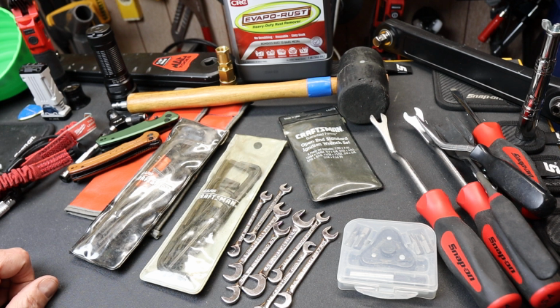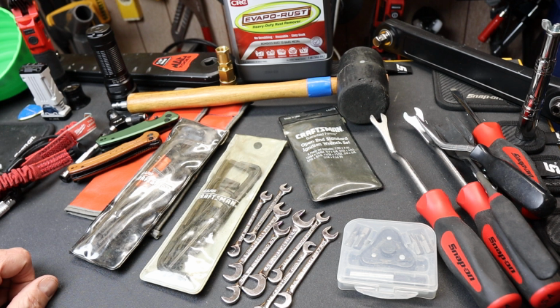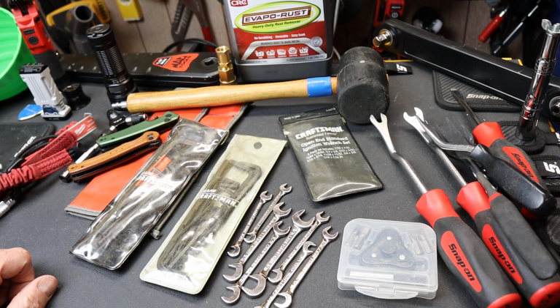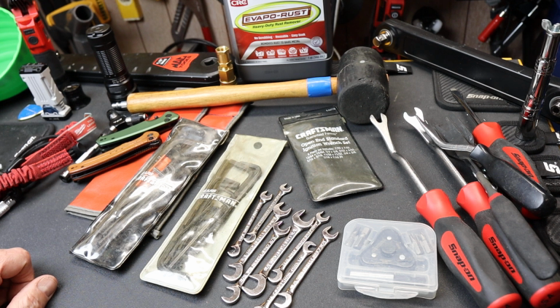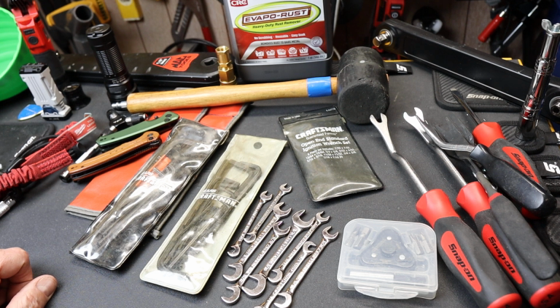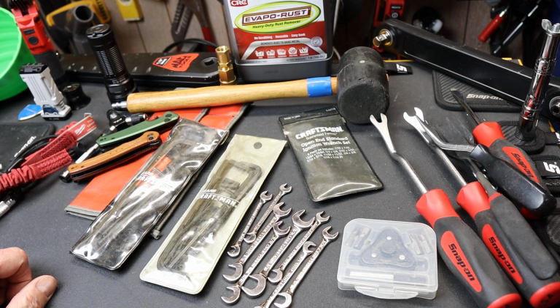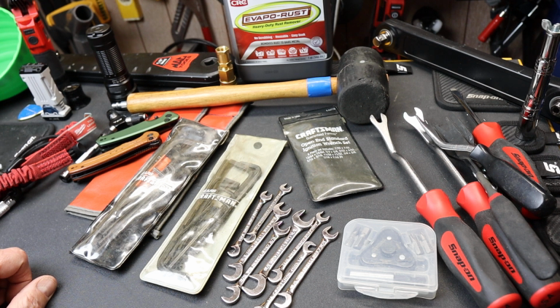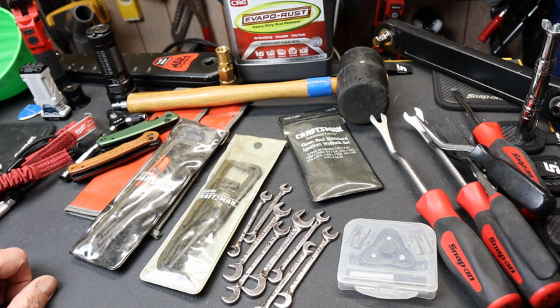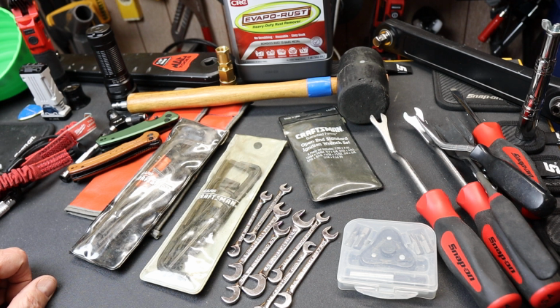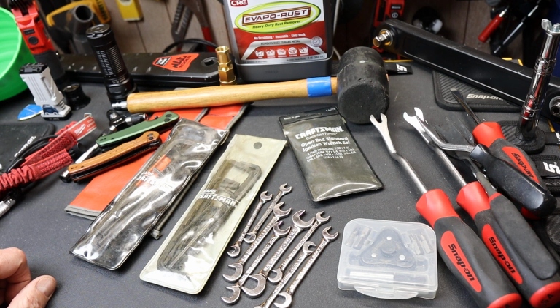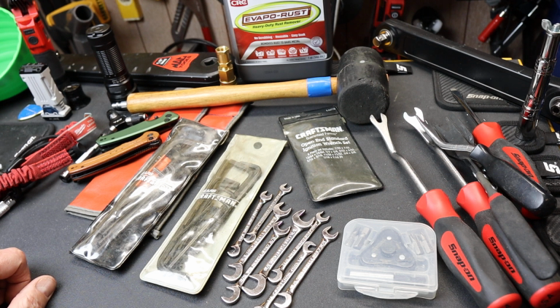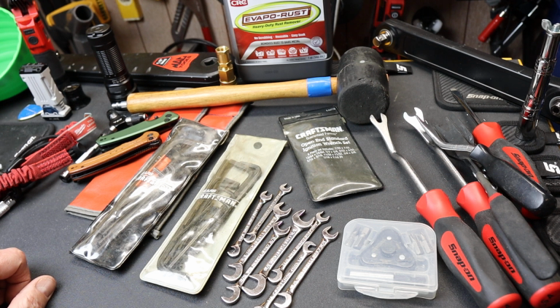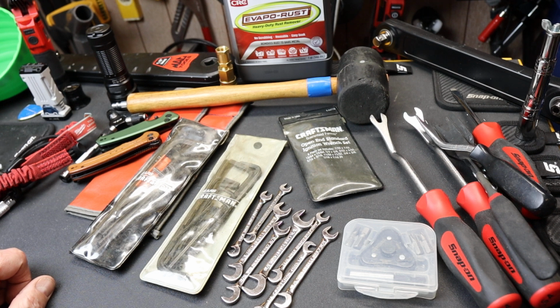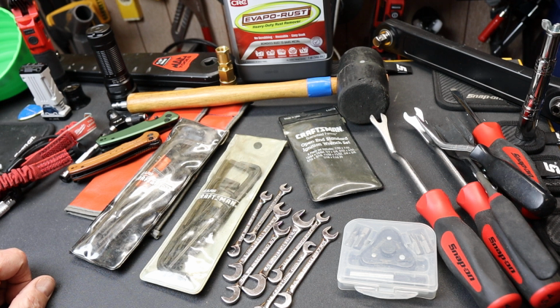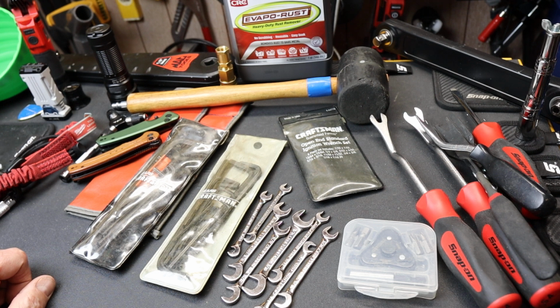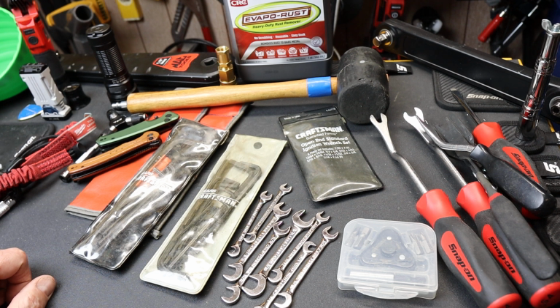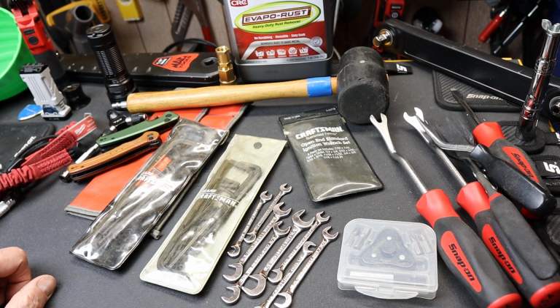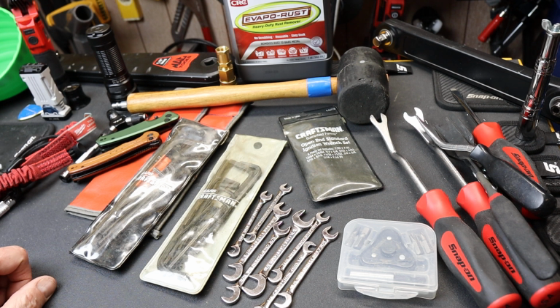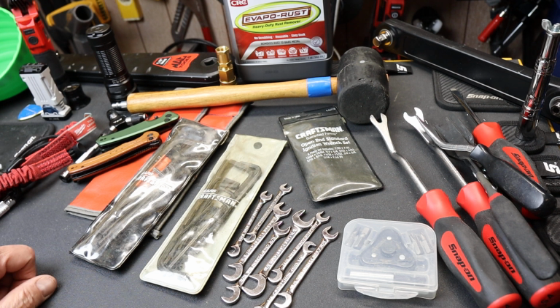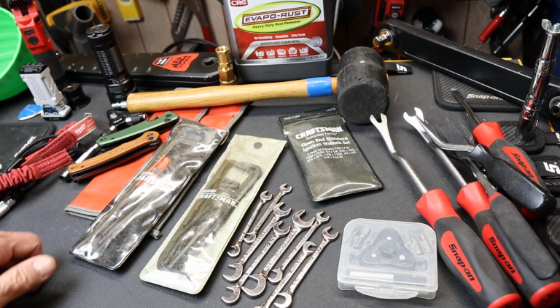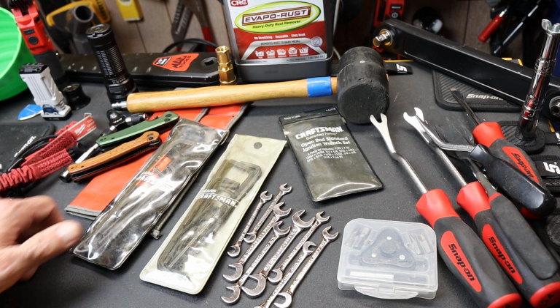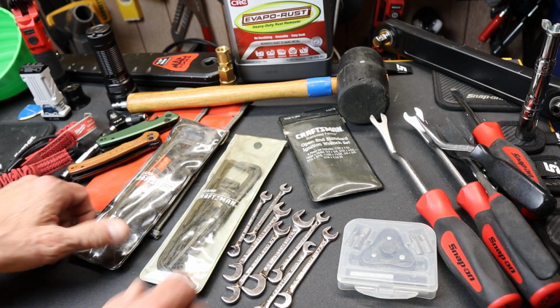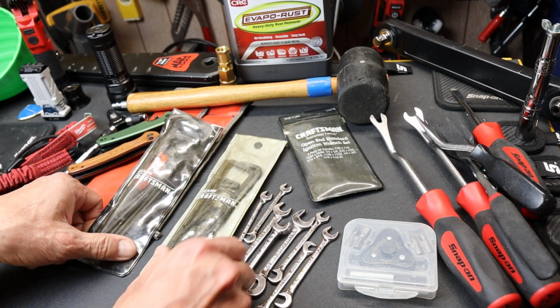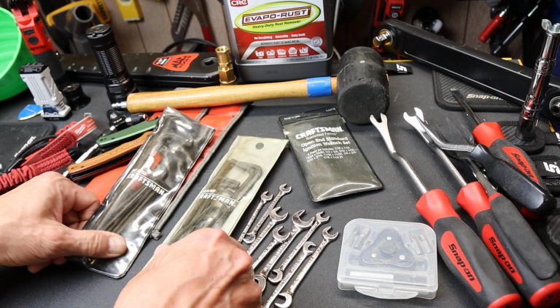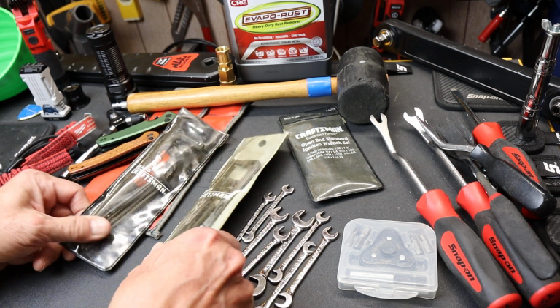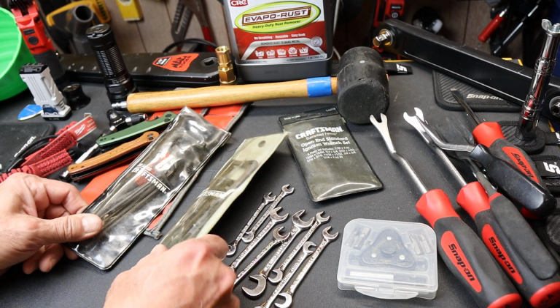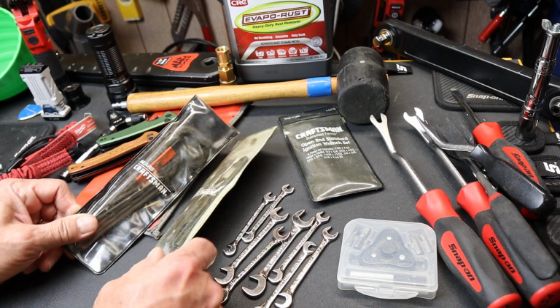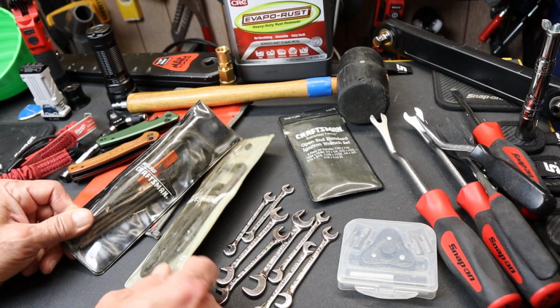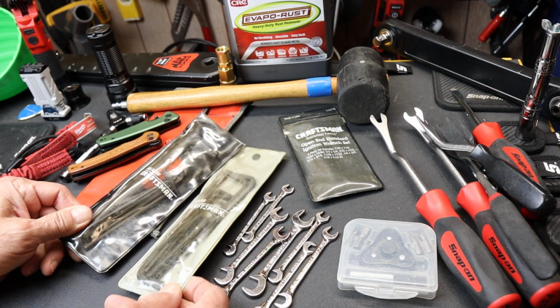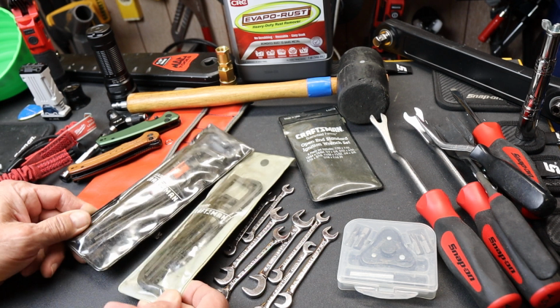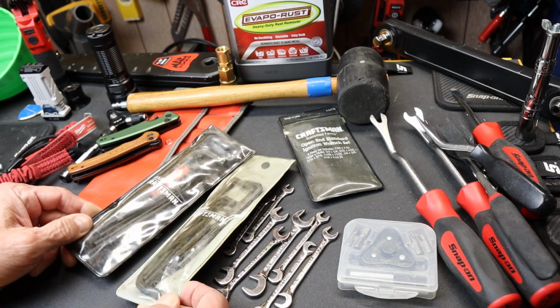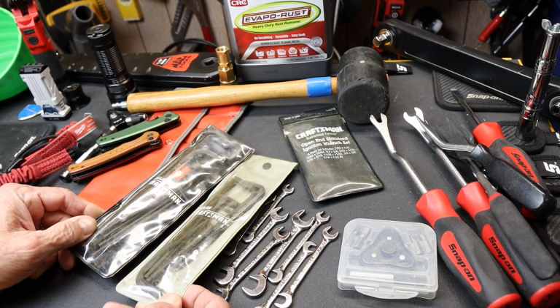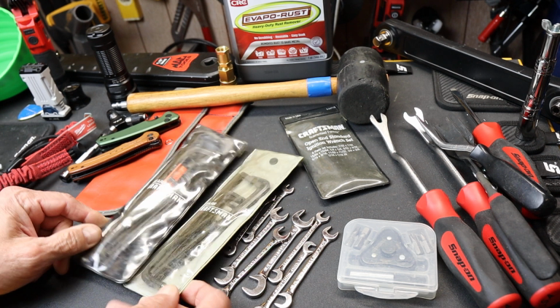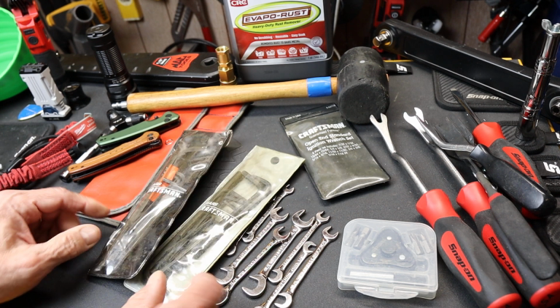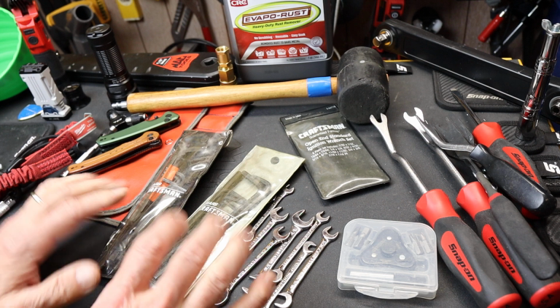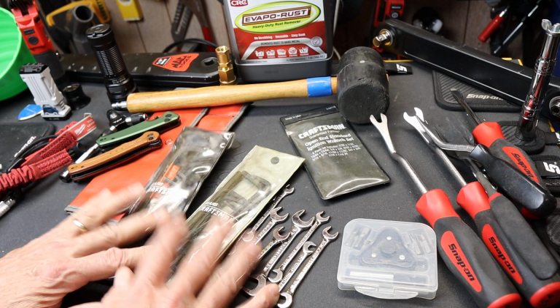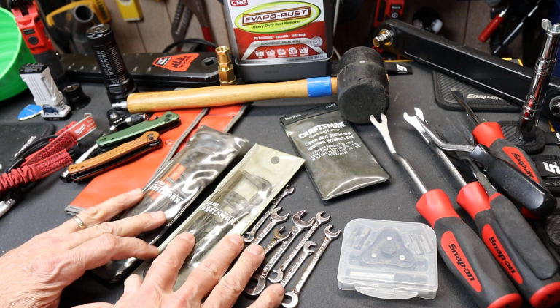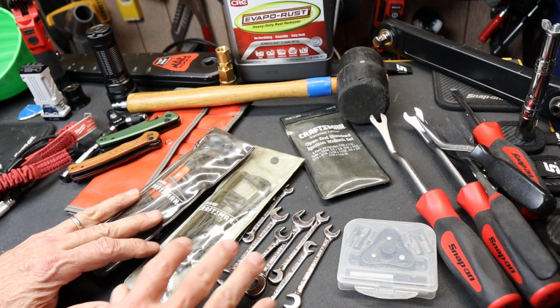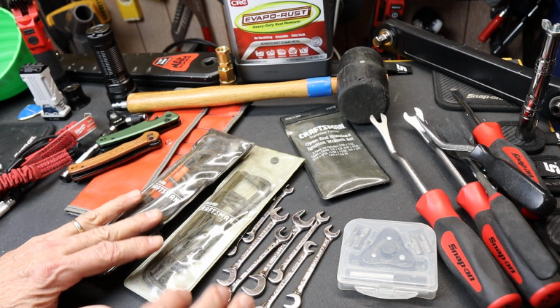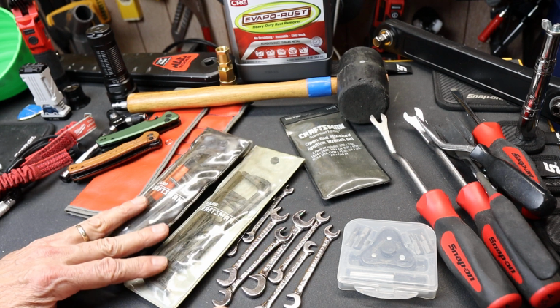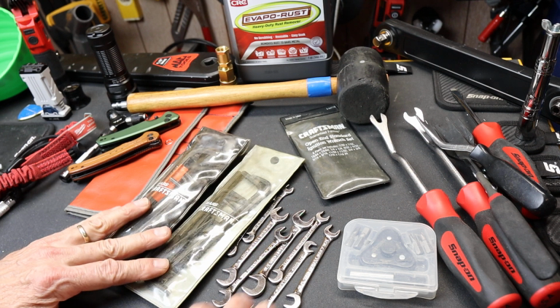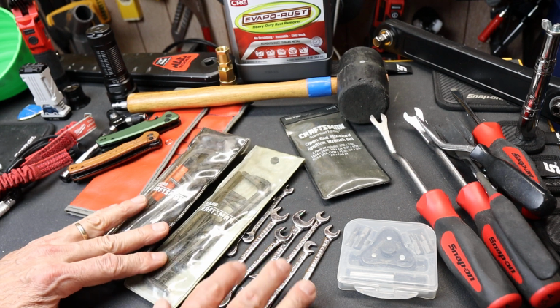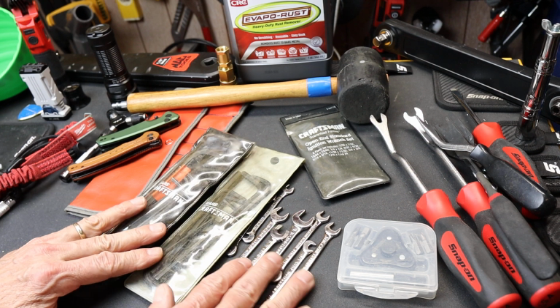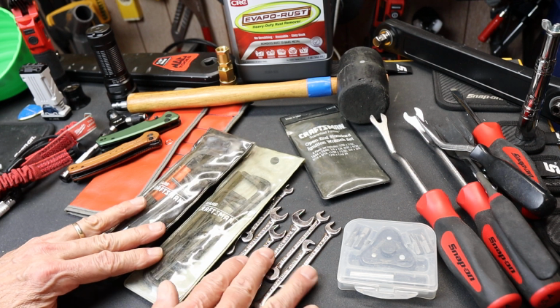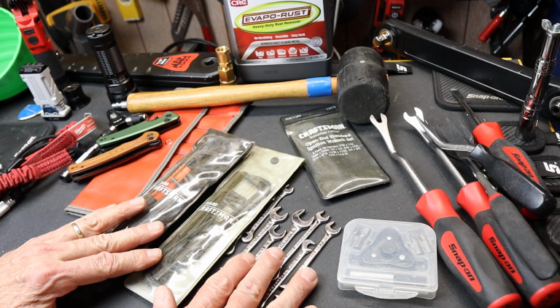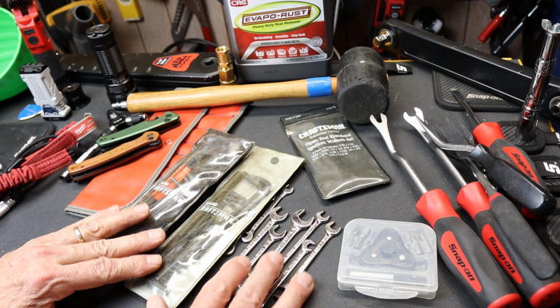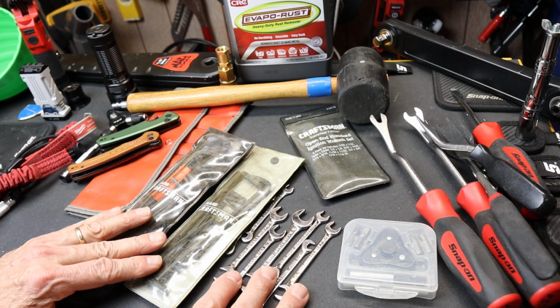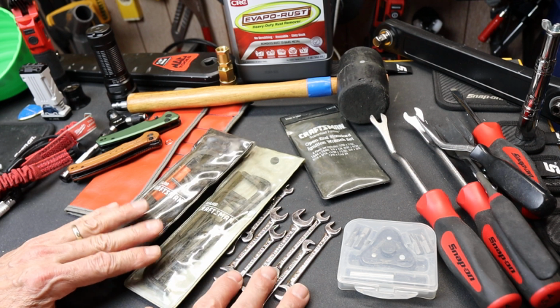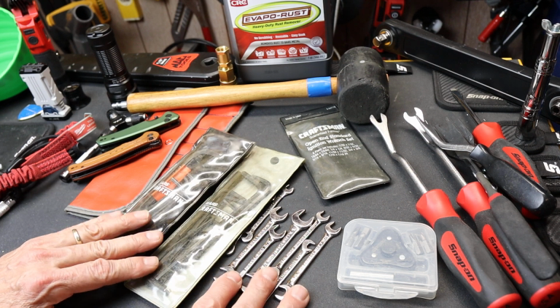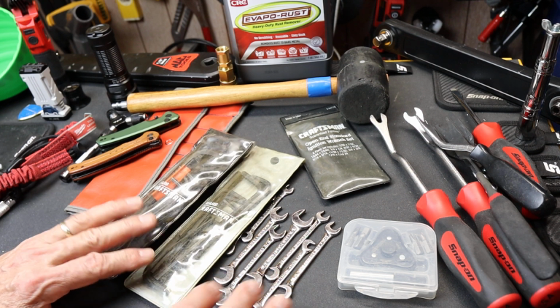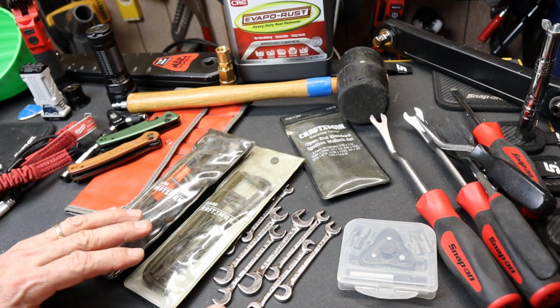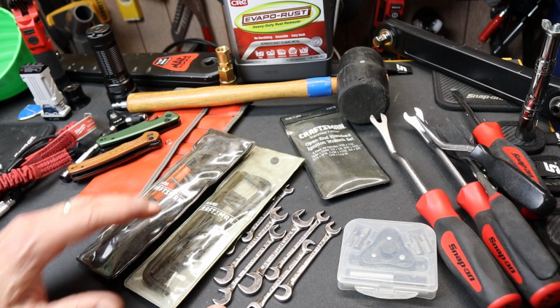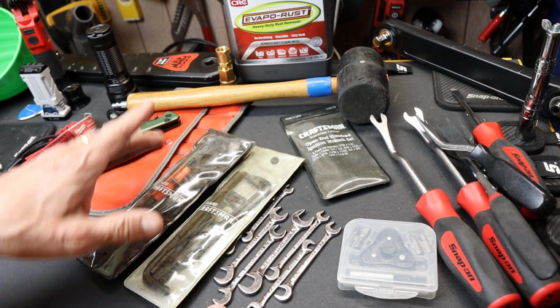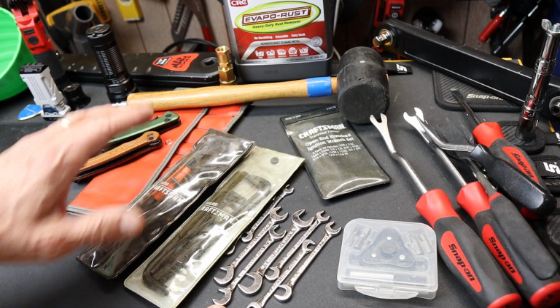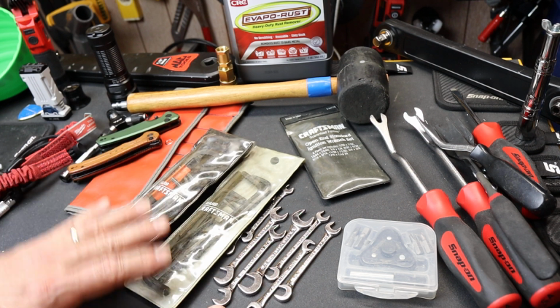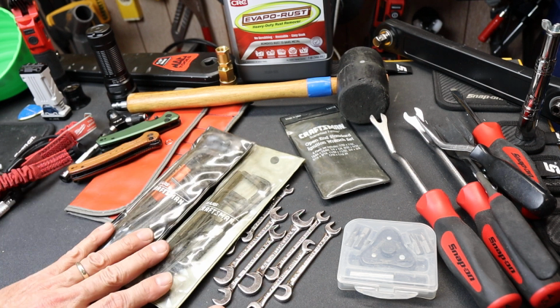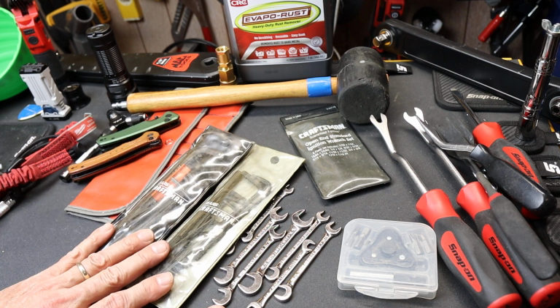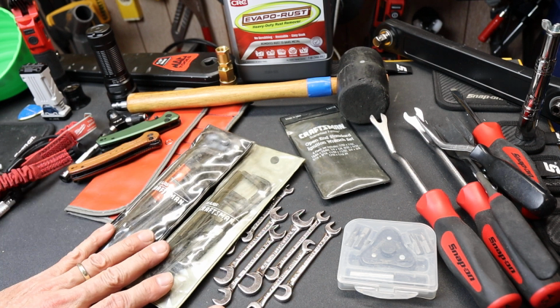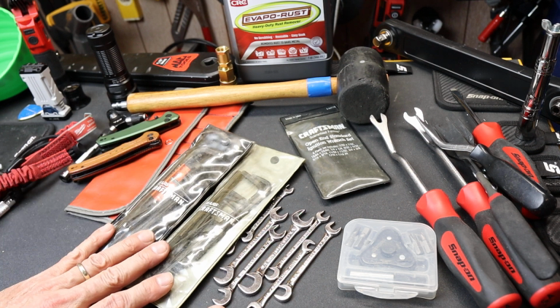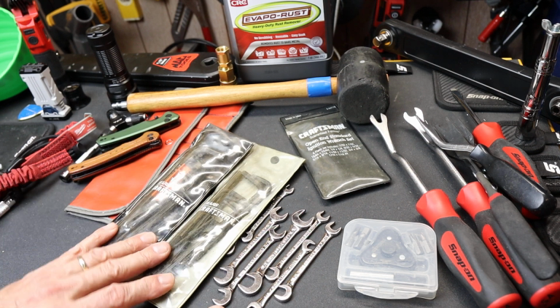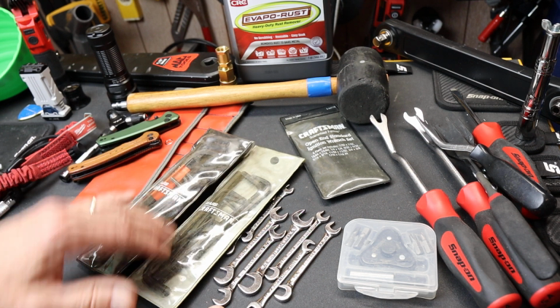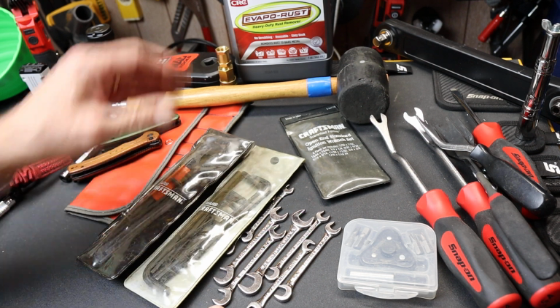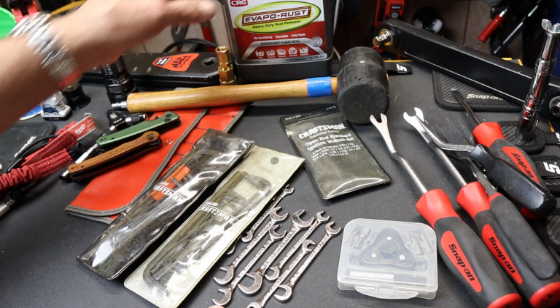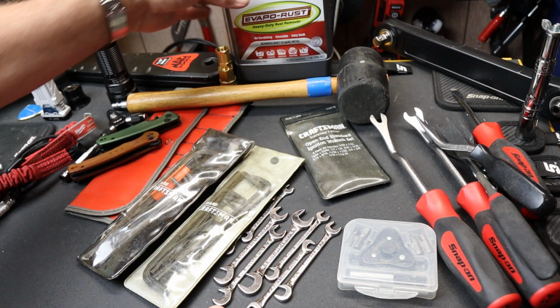Howdy folks, Doc here with LastBestTool. I'm going to go into these Craftsman sets — the old Made in America ones — but first I wanted to catch up on a couple of things.